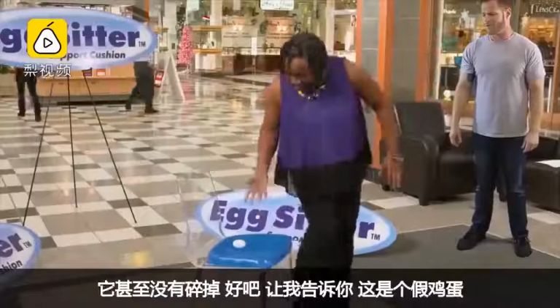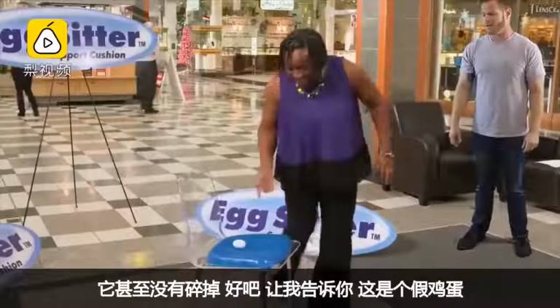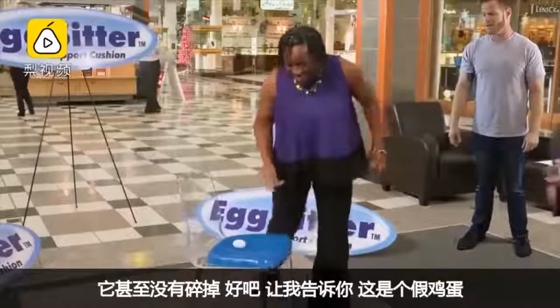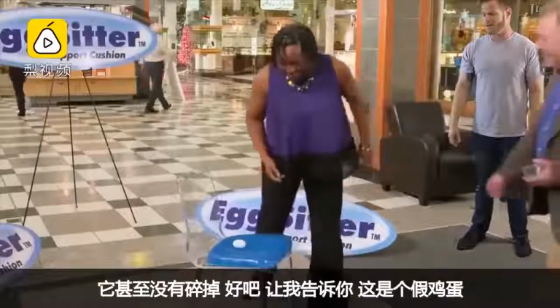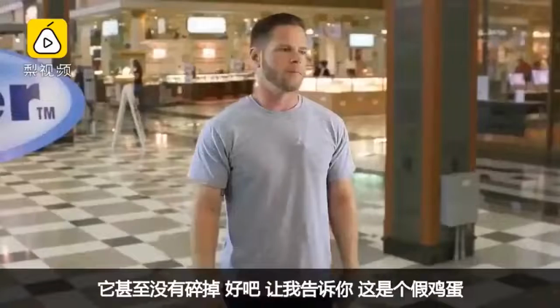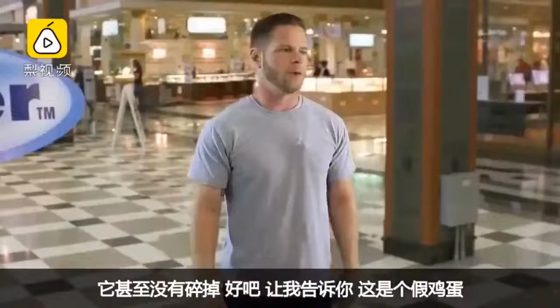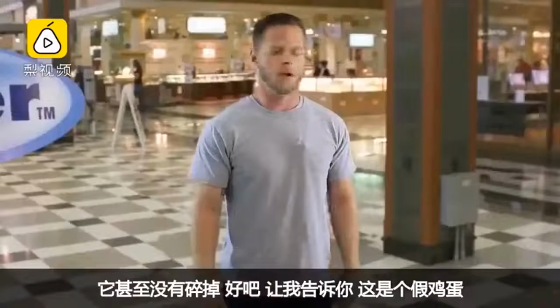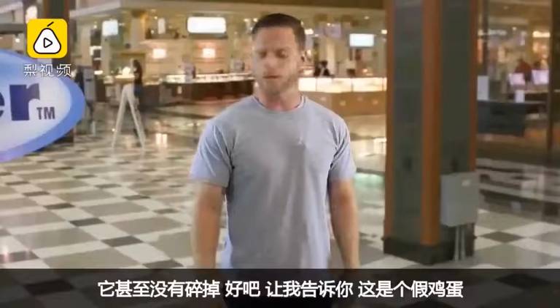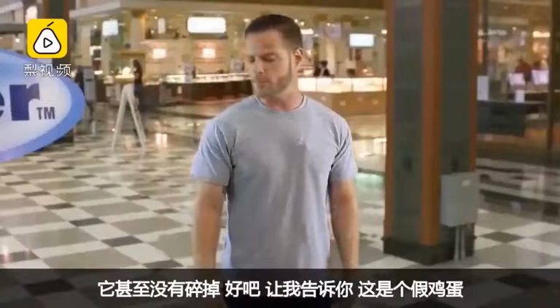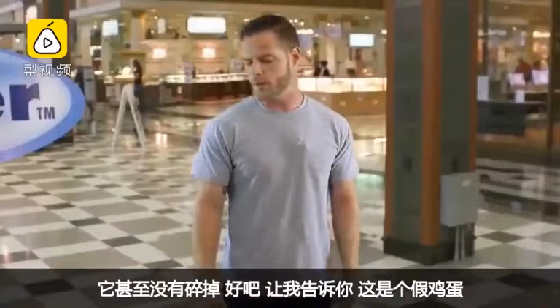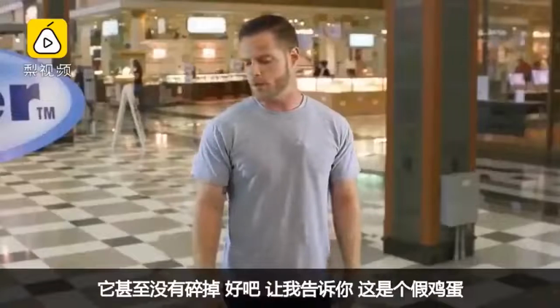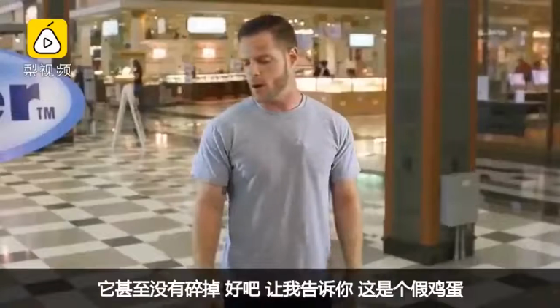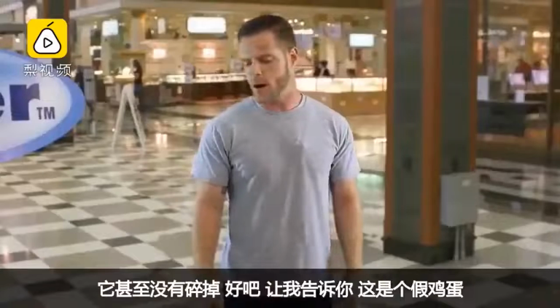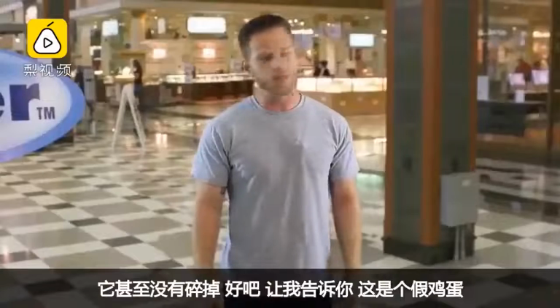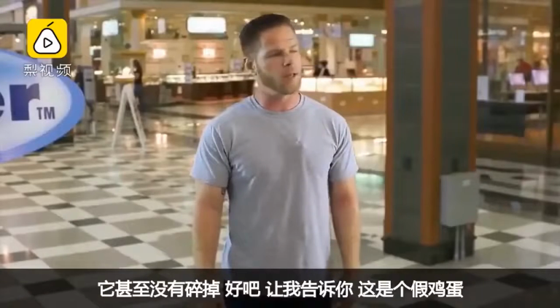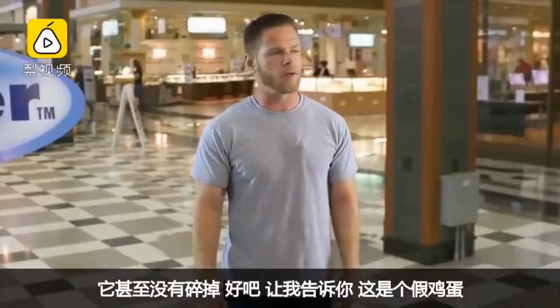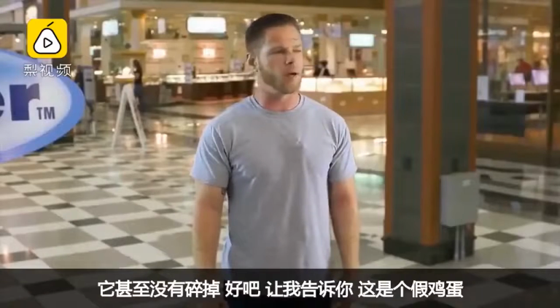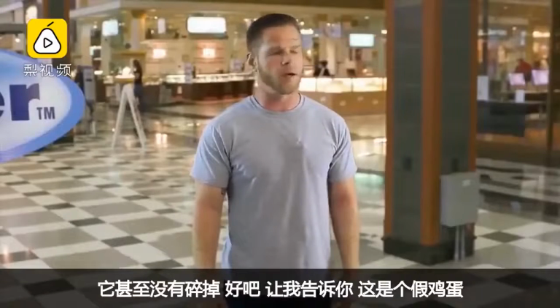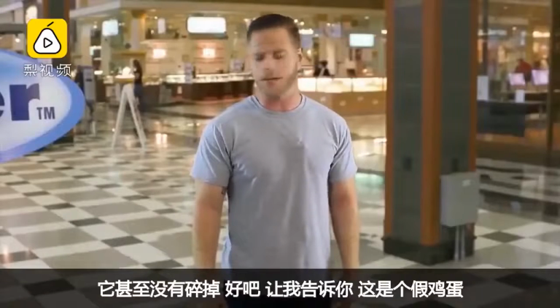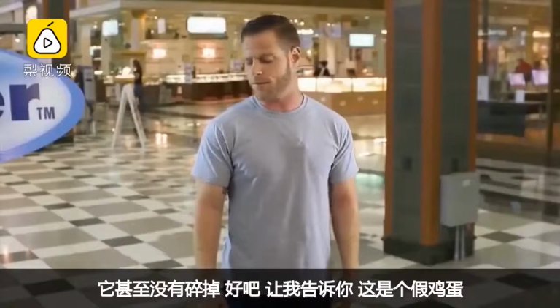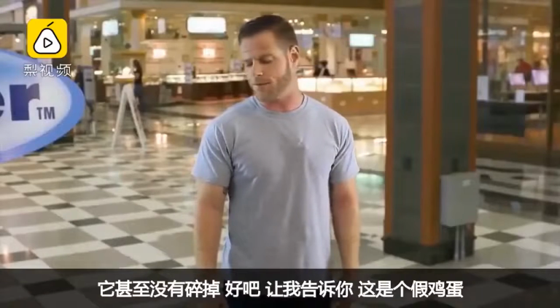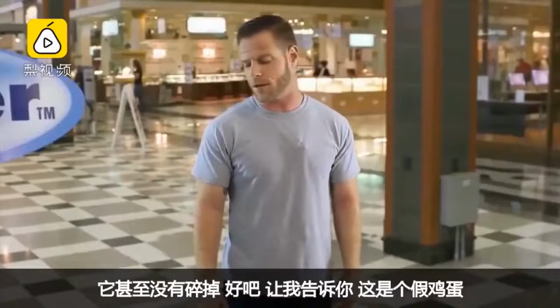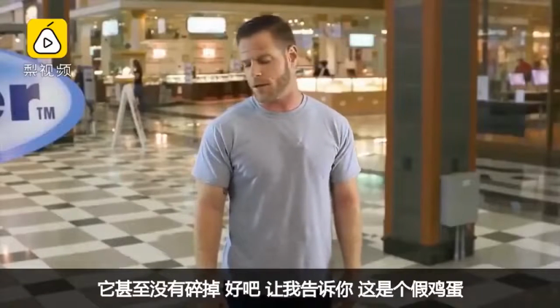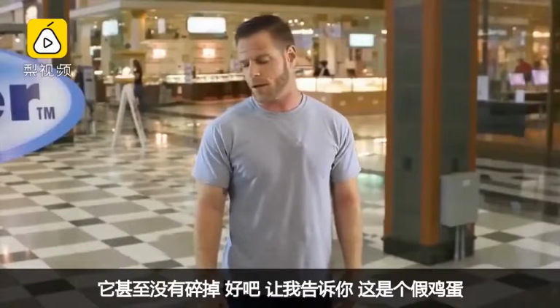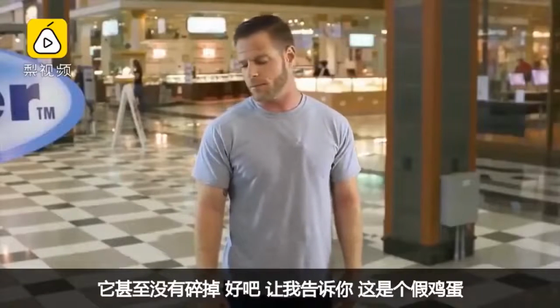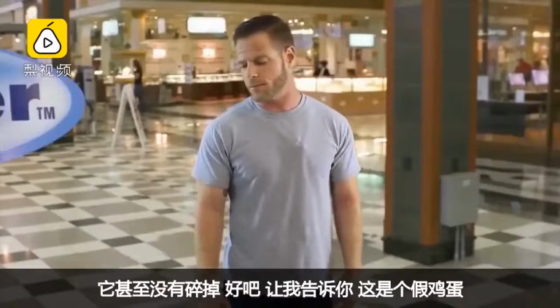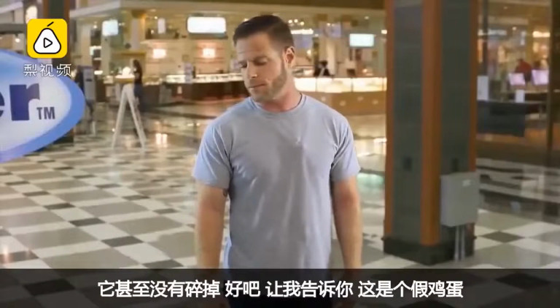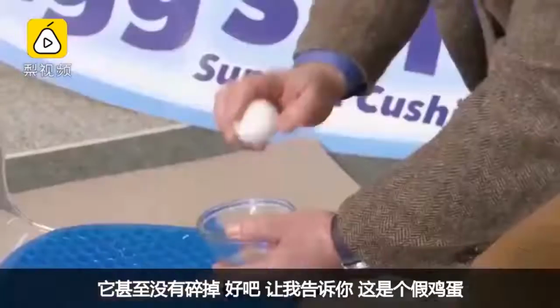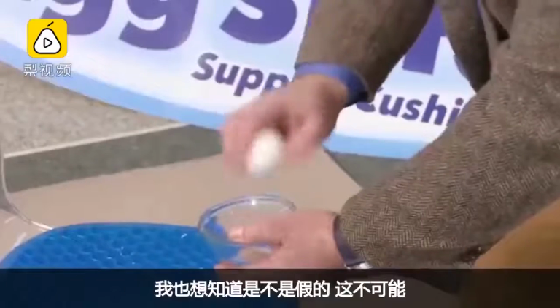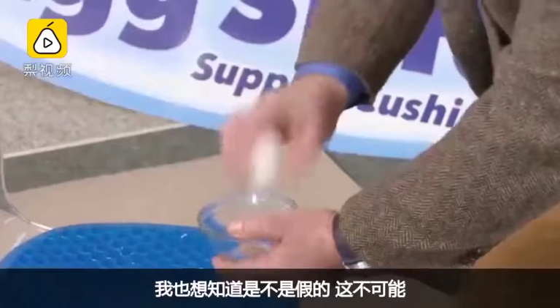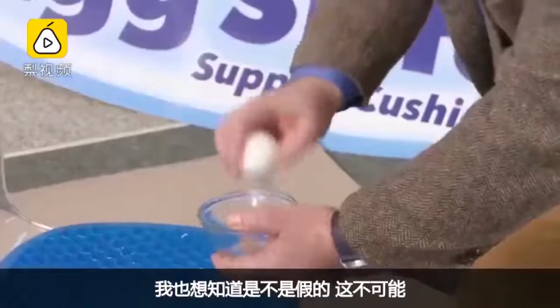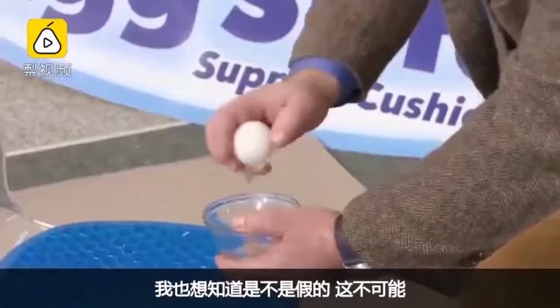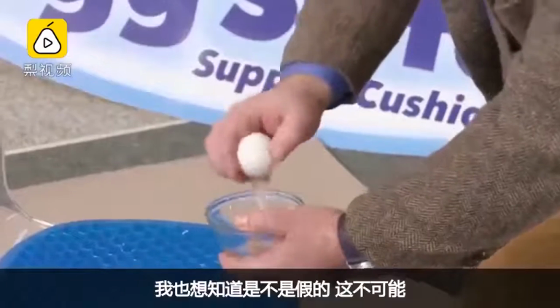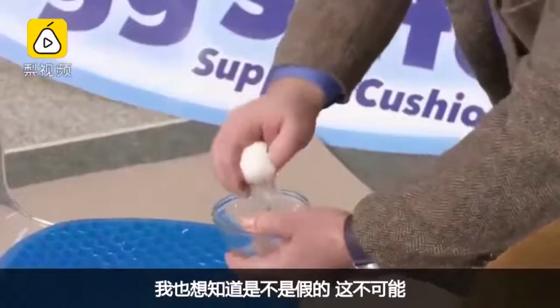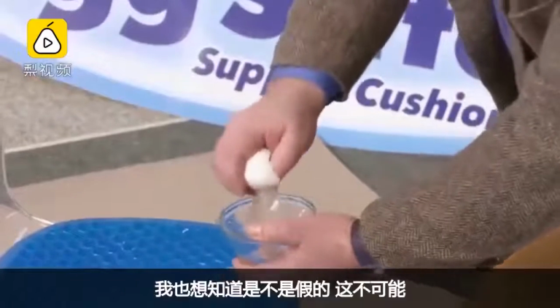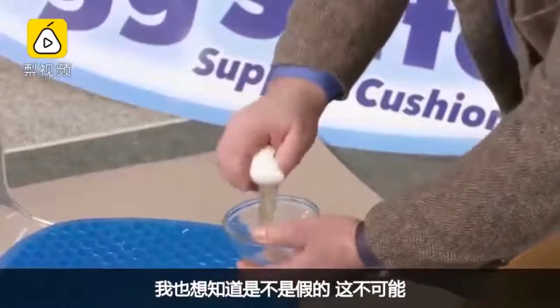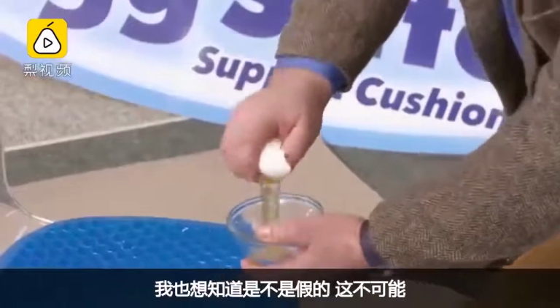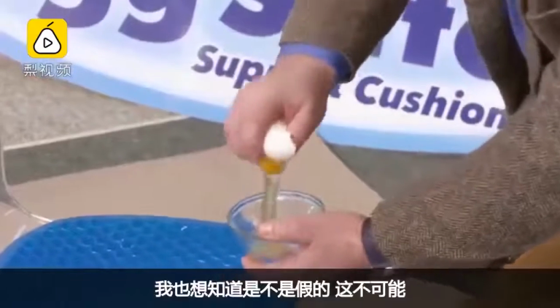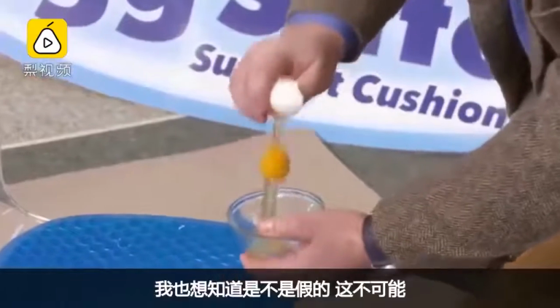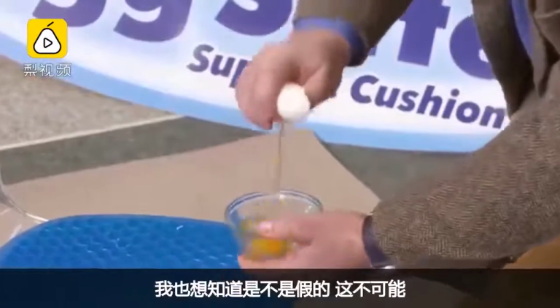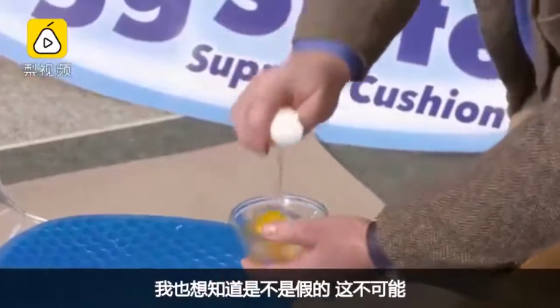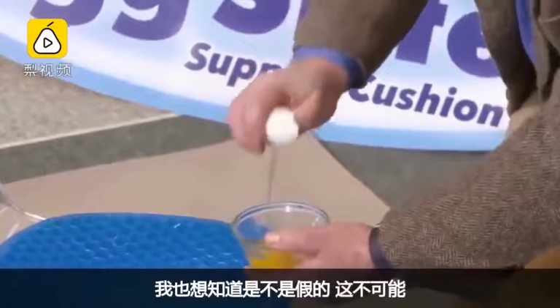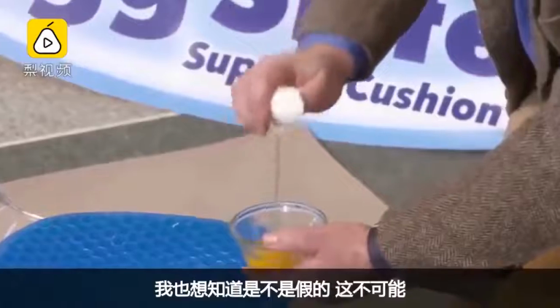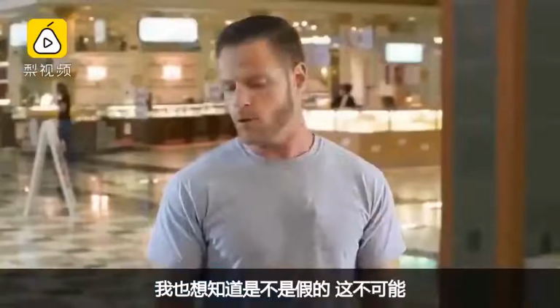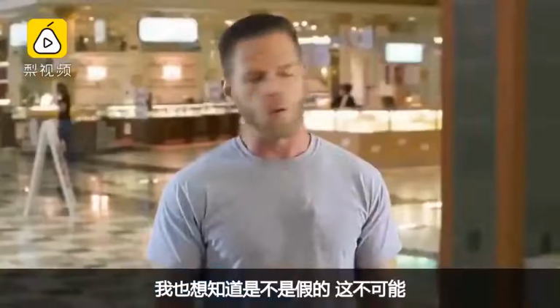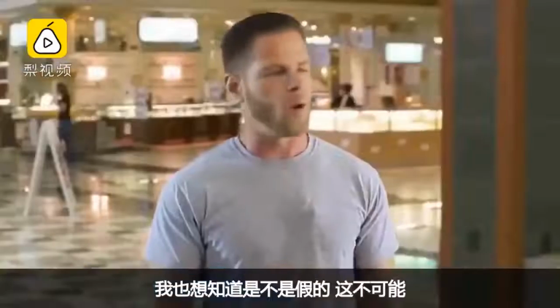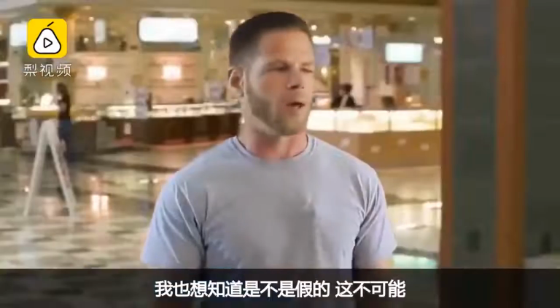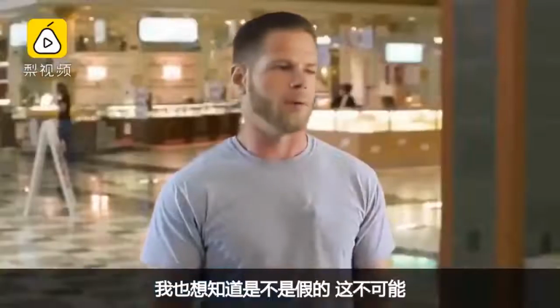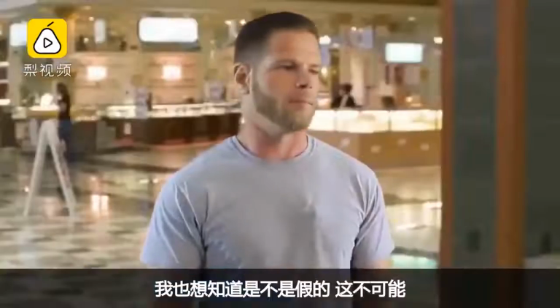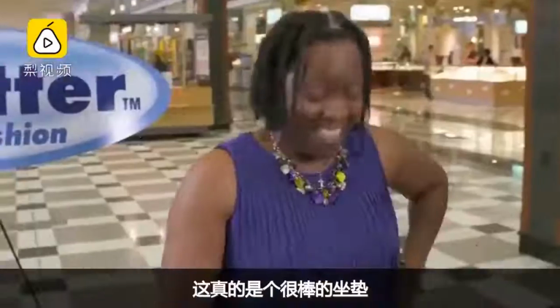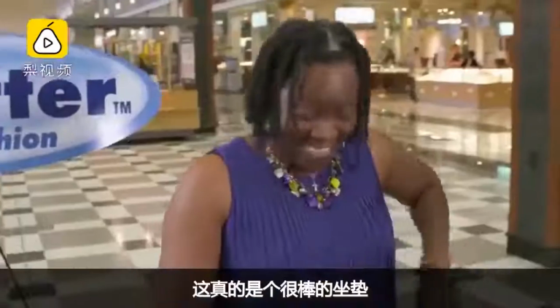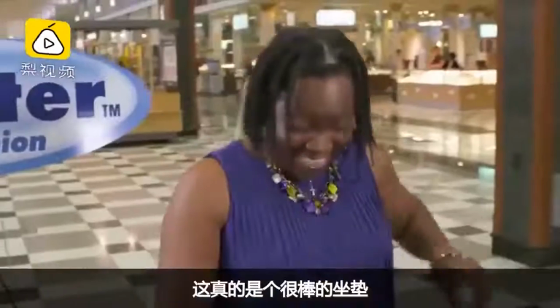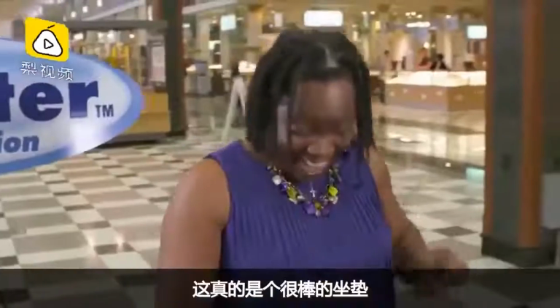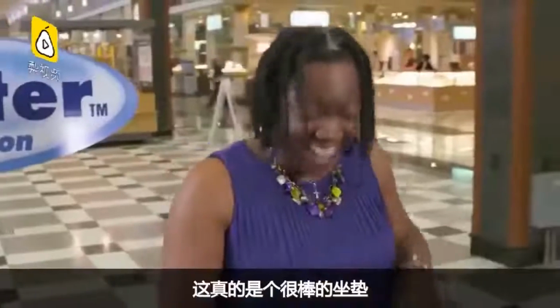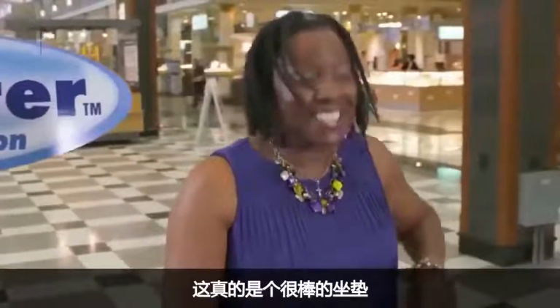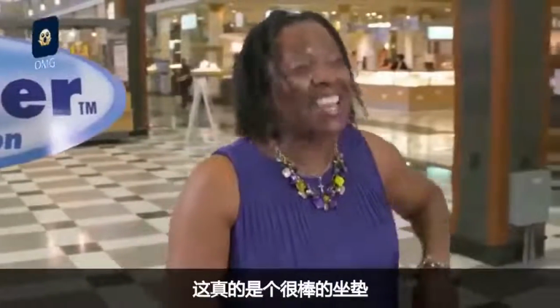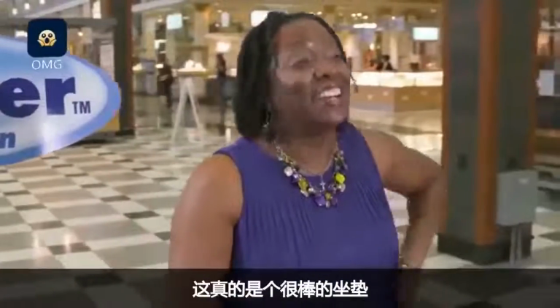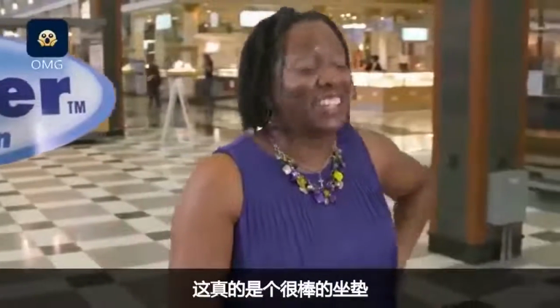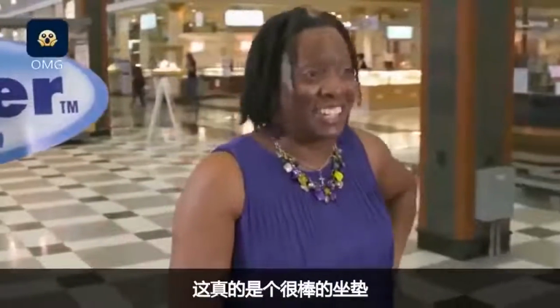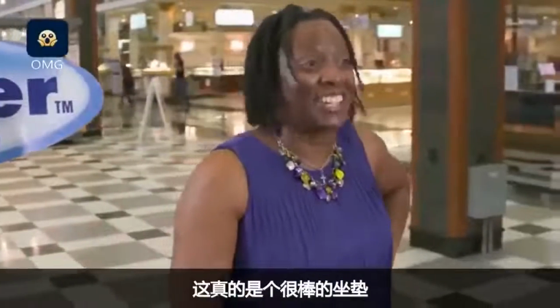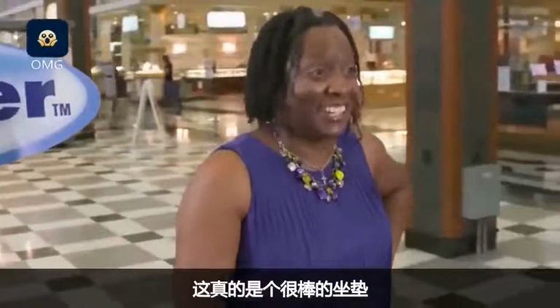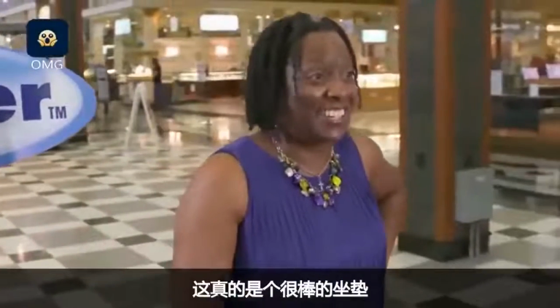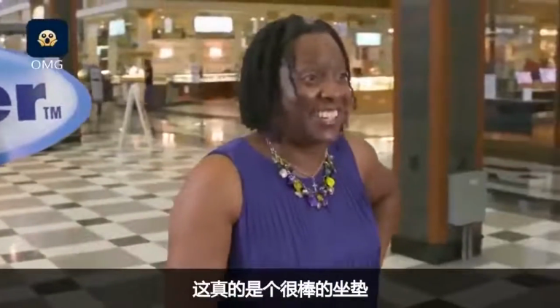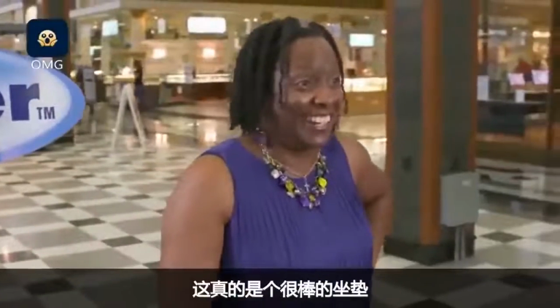It didn't even break? You know, I'm telling you — that's a fake egg. I was wondering about that. No way. Now that's a good cushion.